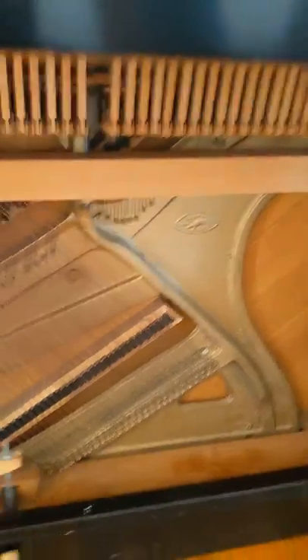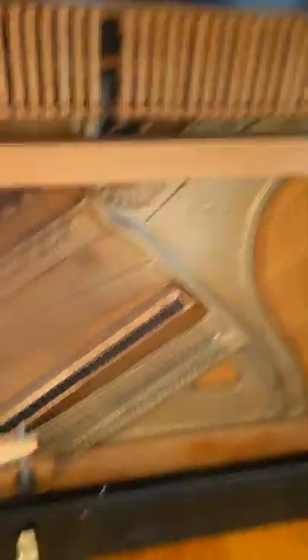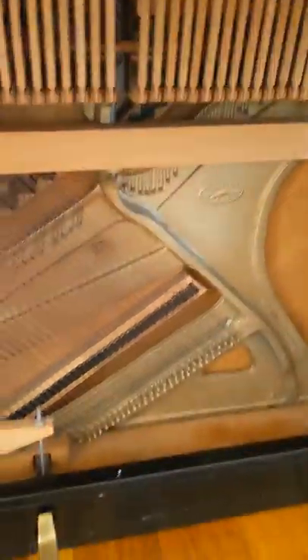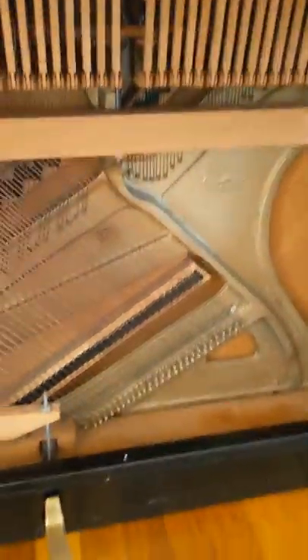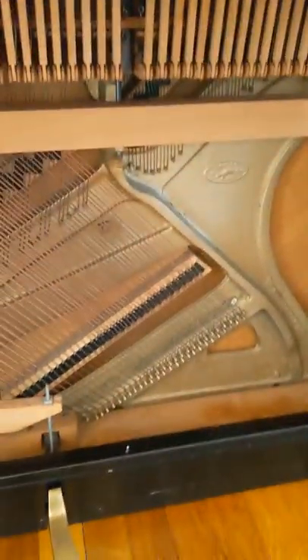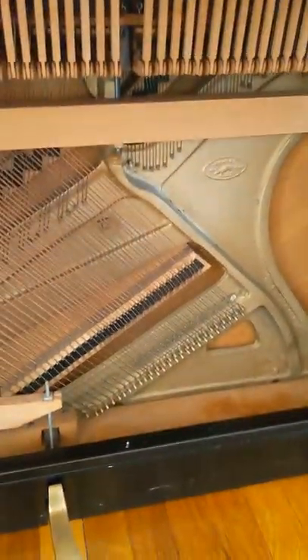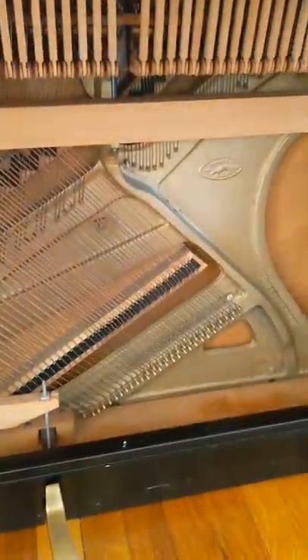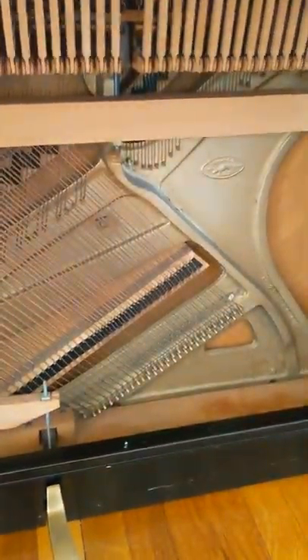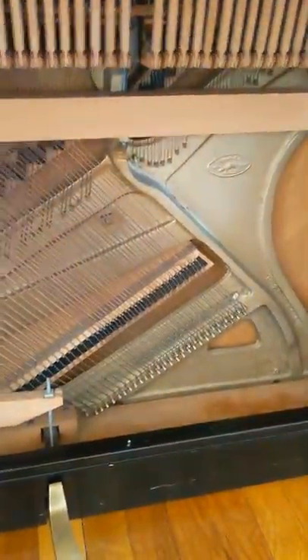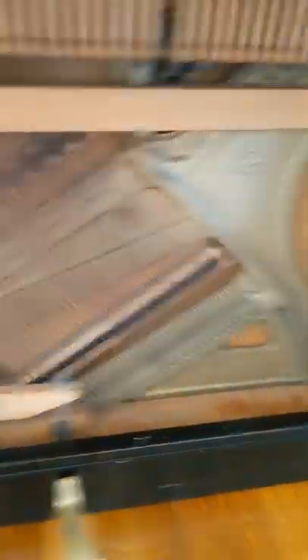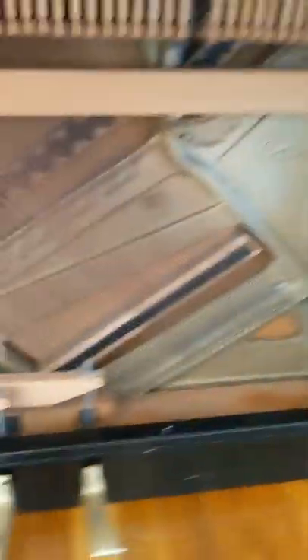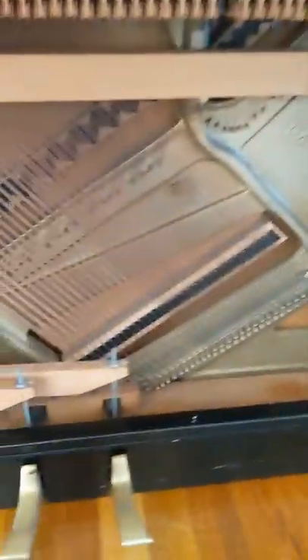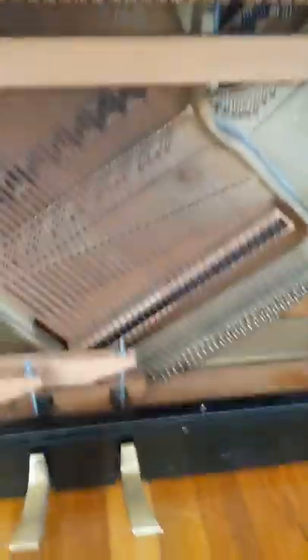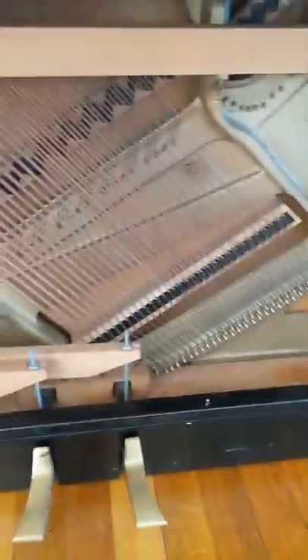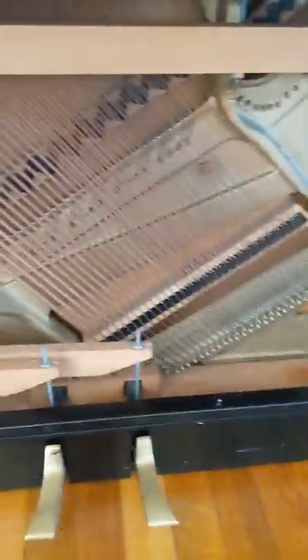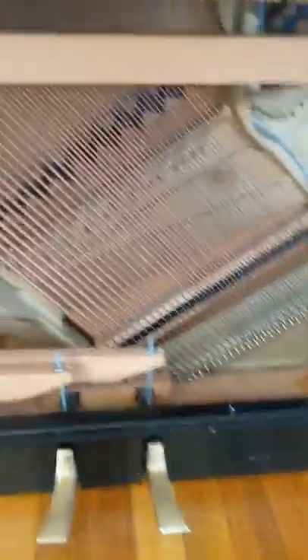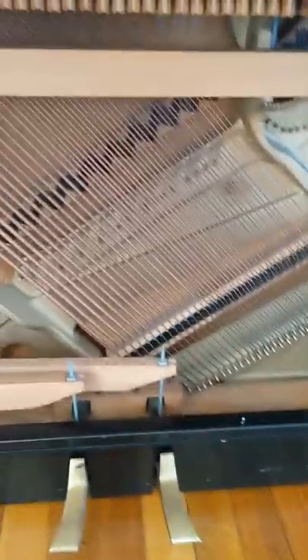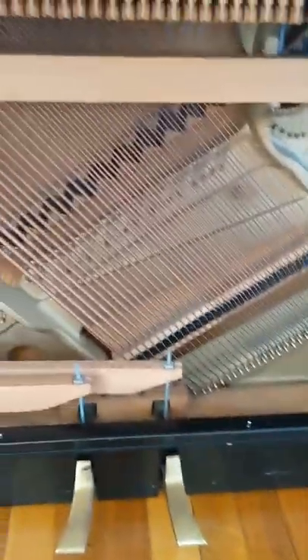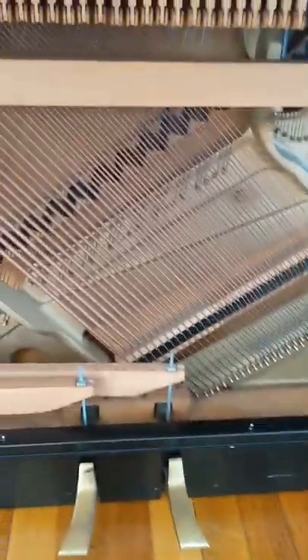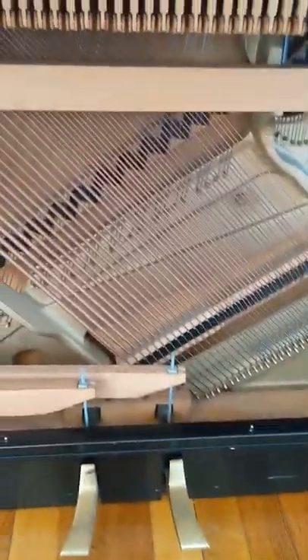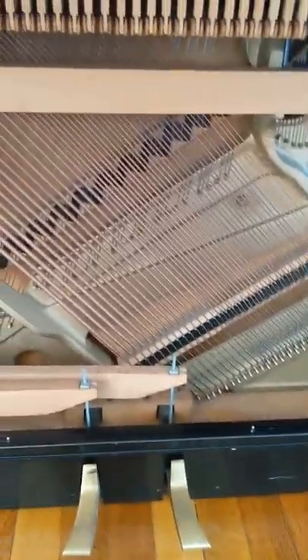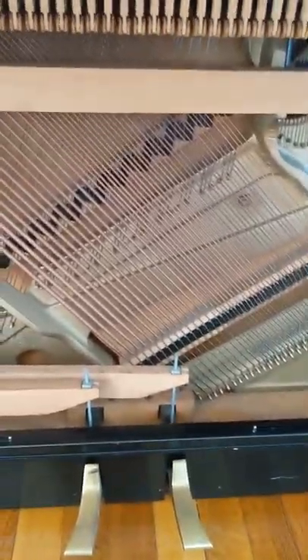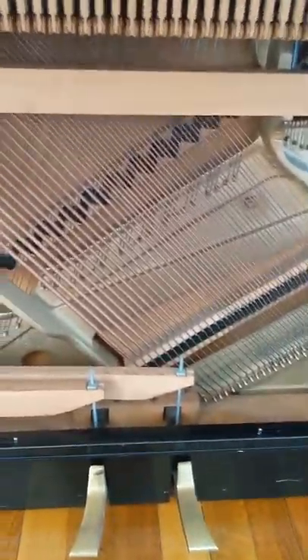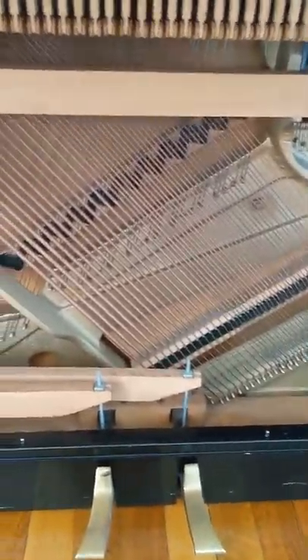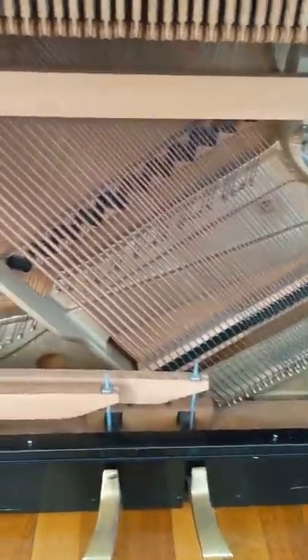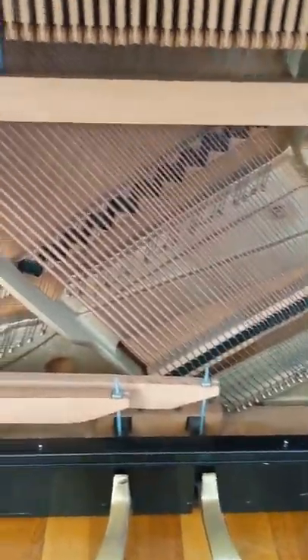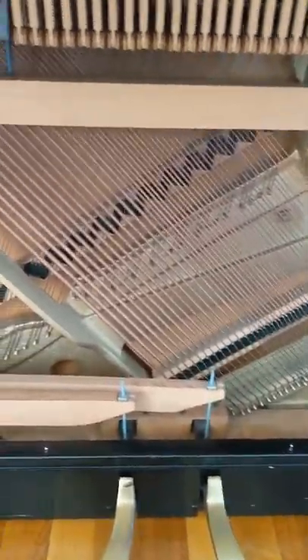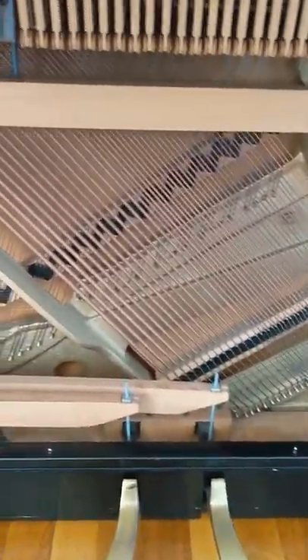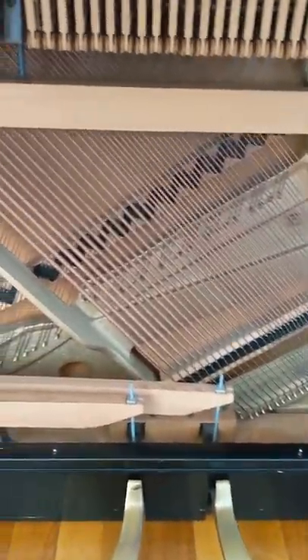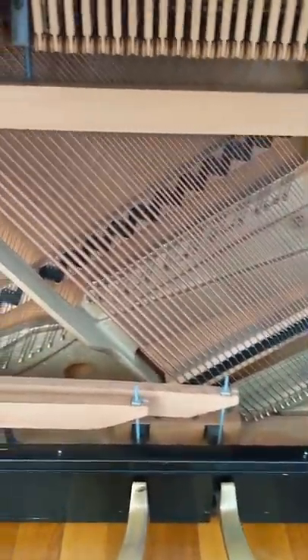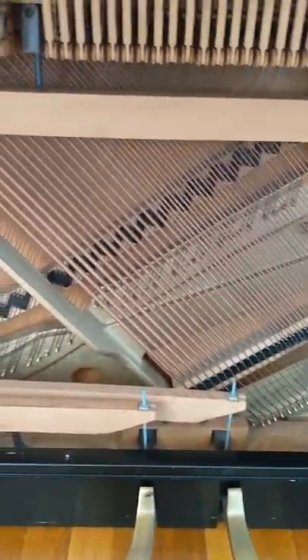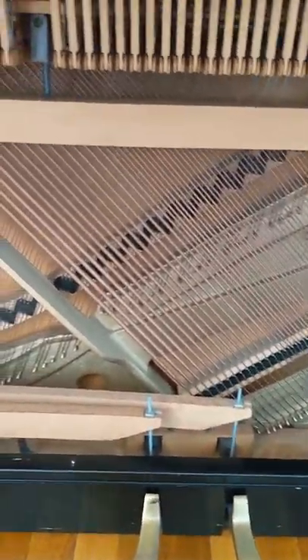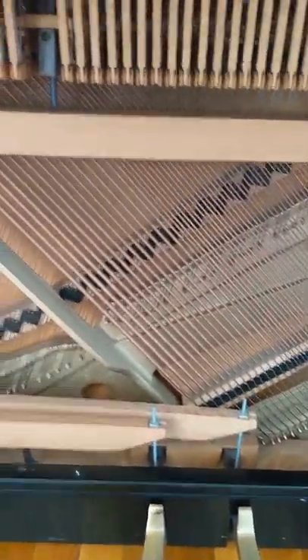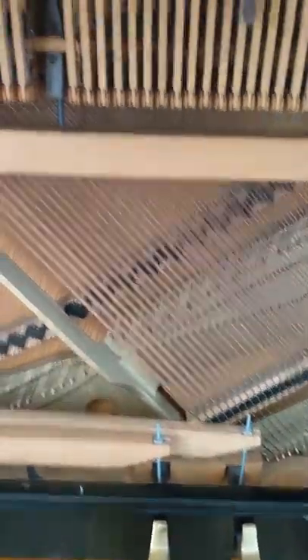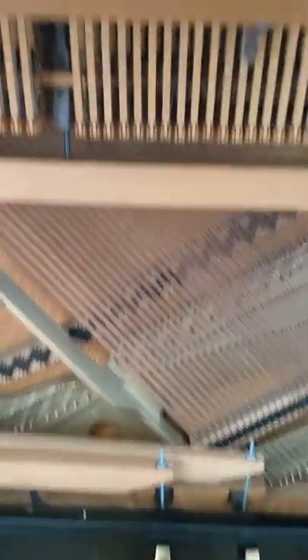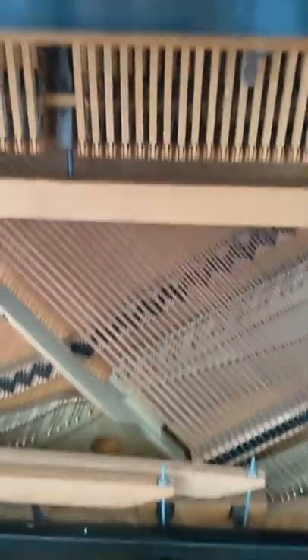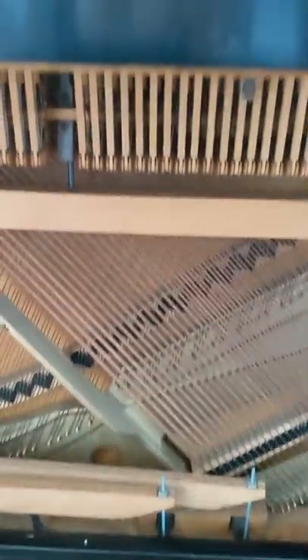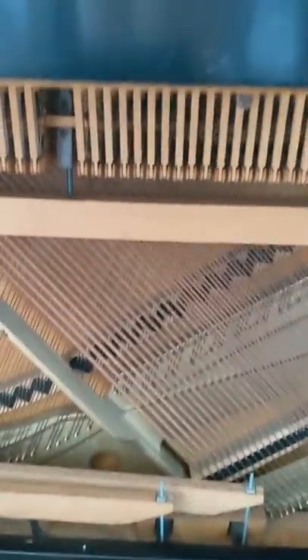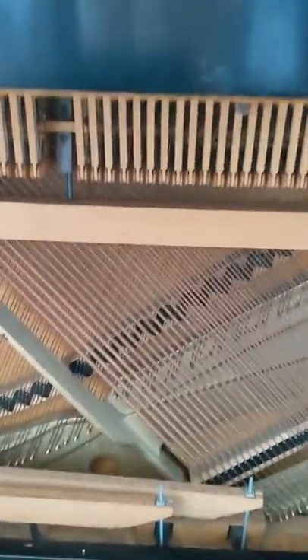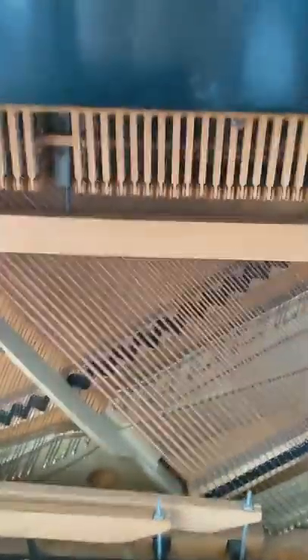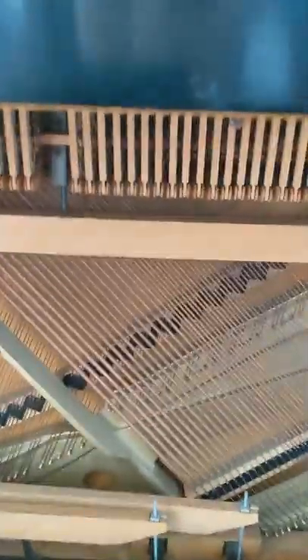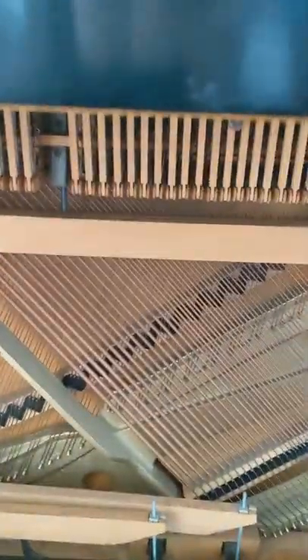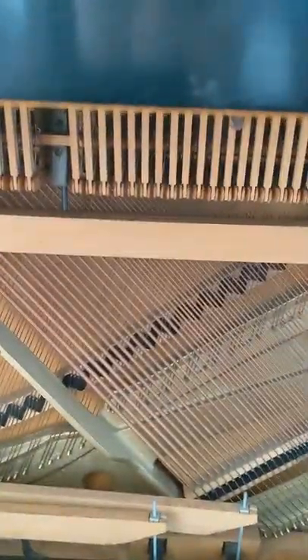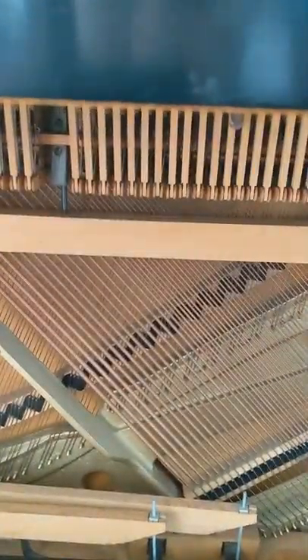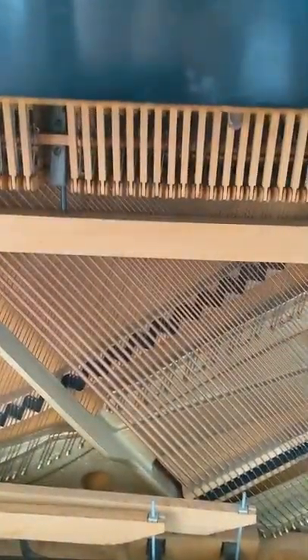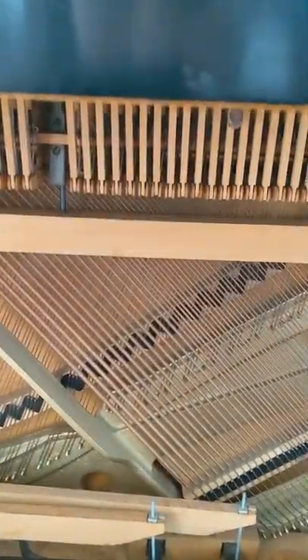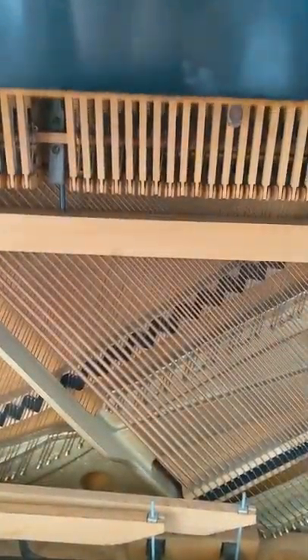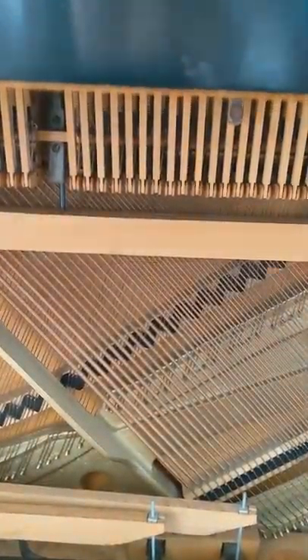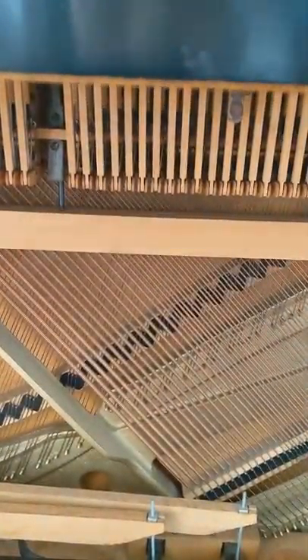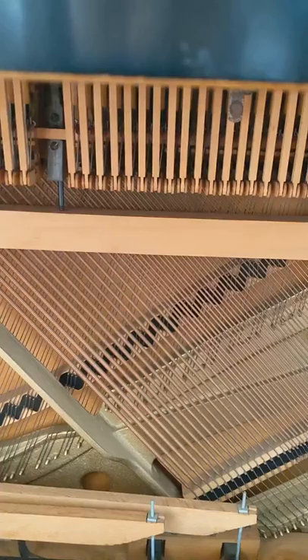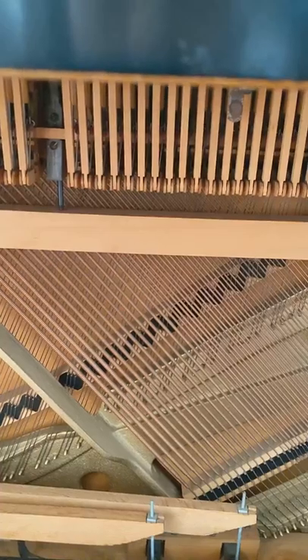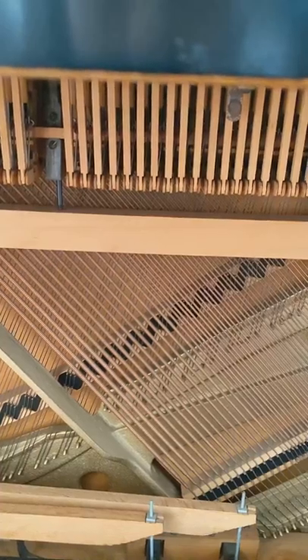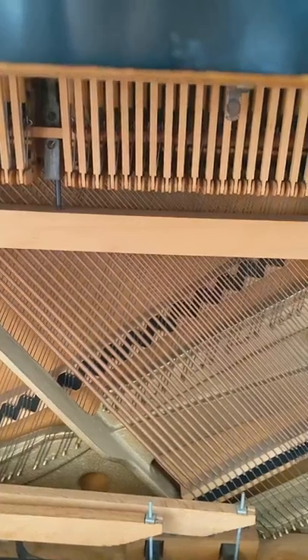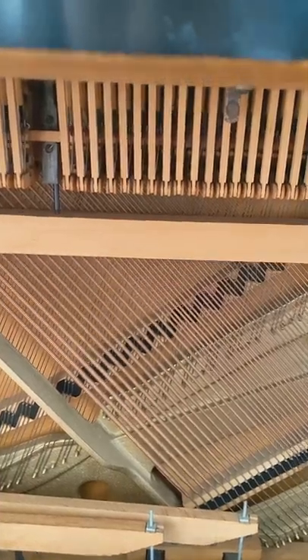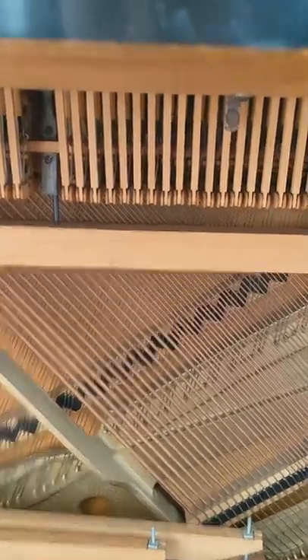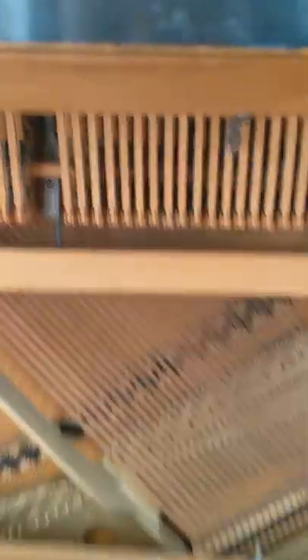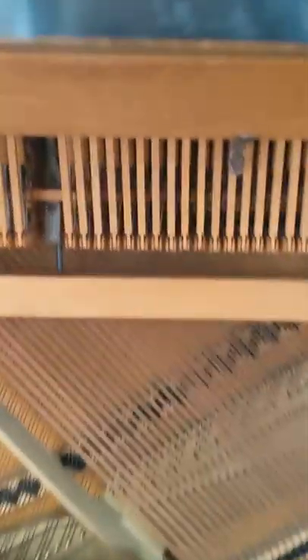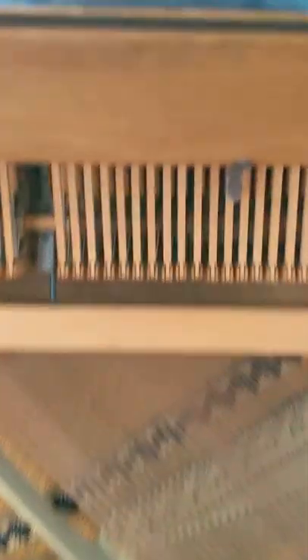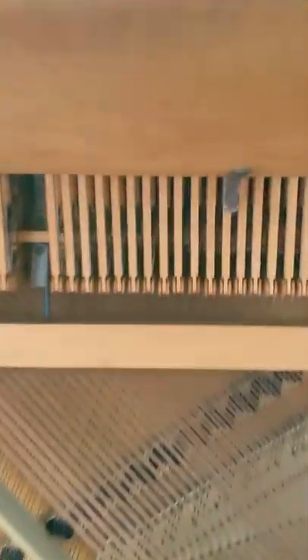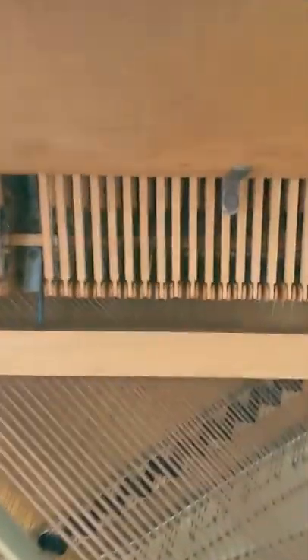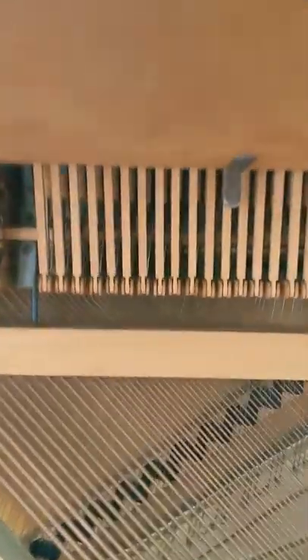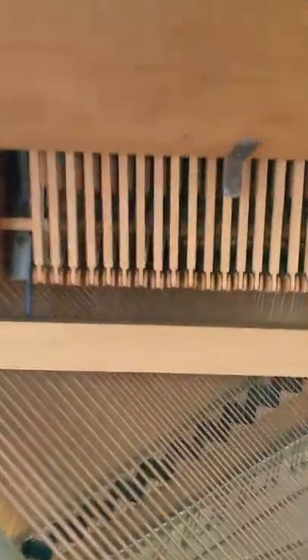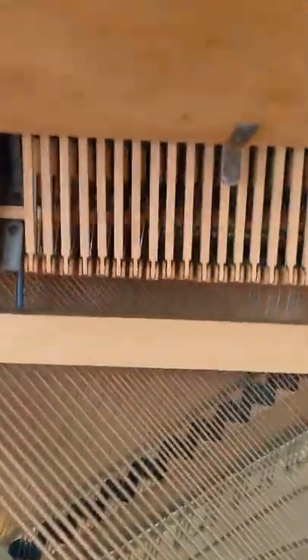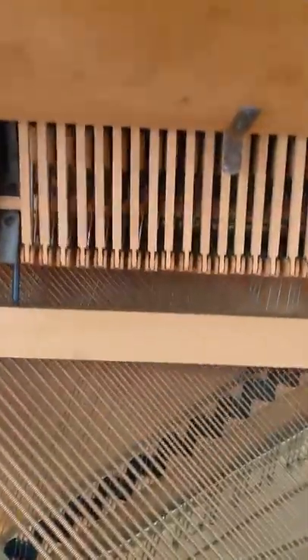This is my piano. It's an upright Wurlitzer. It is a spinet, which means that it has a drop action.